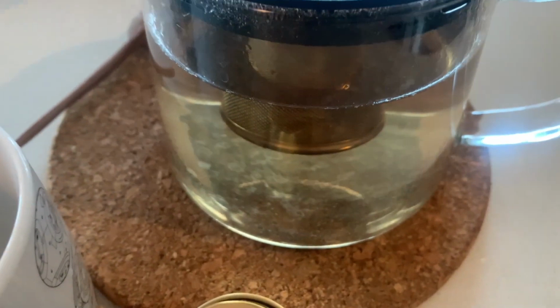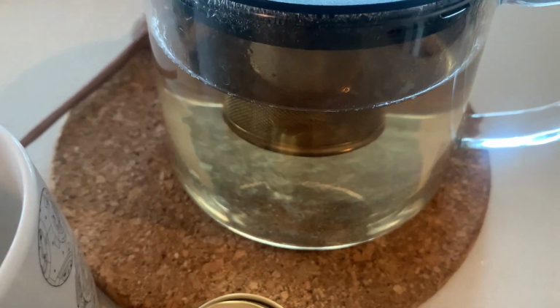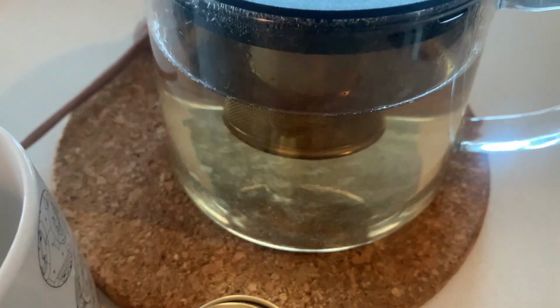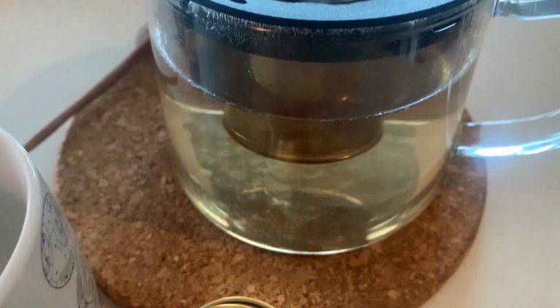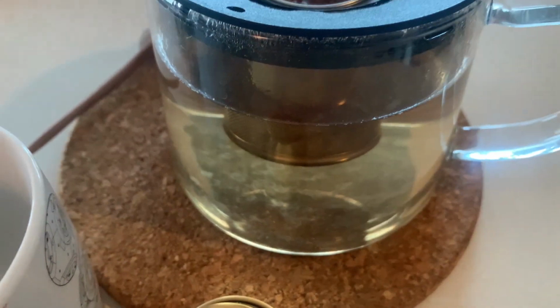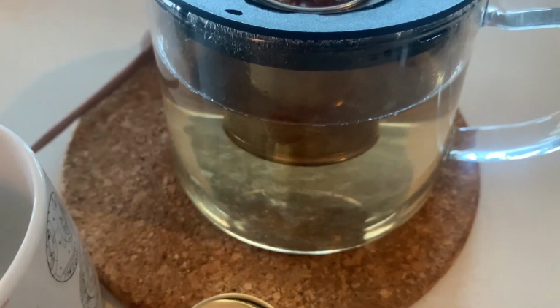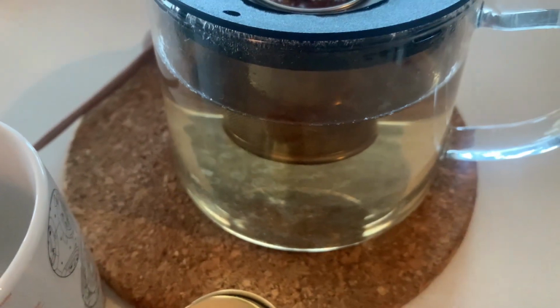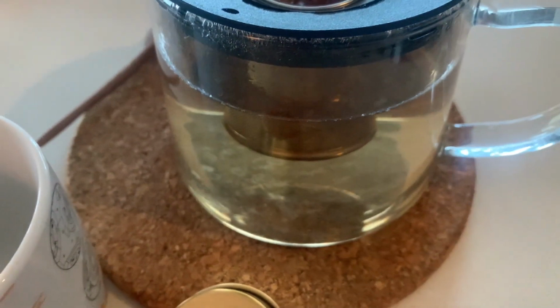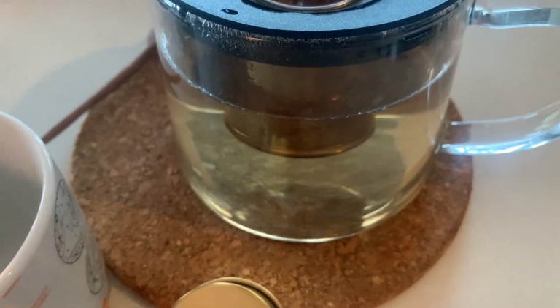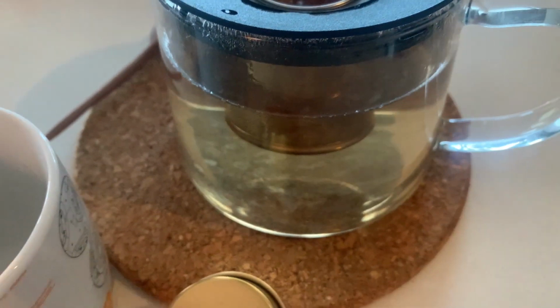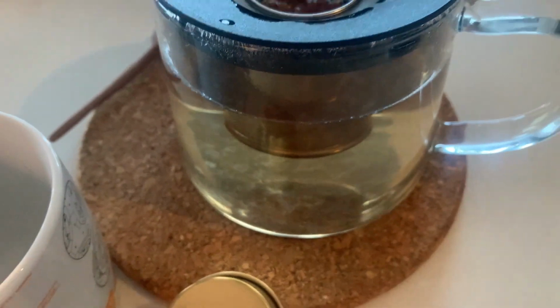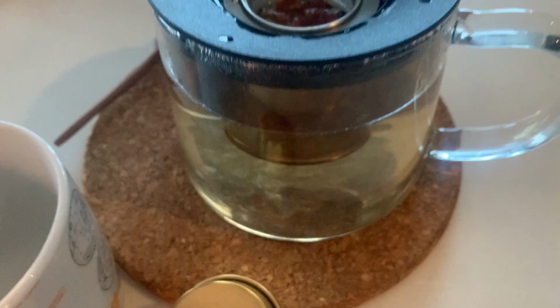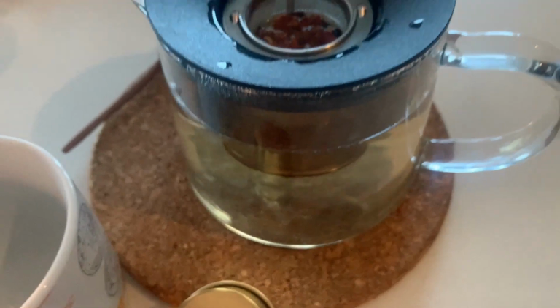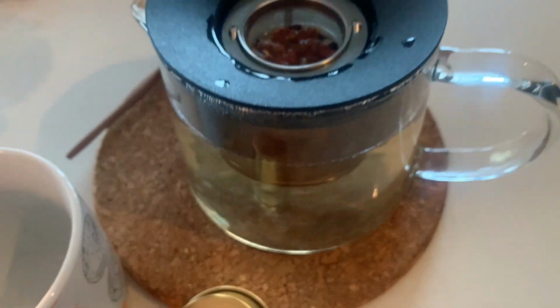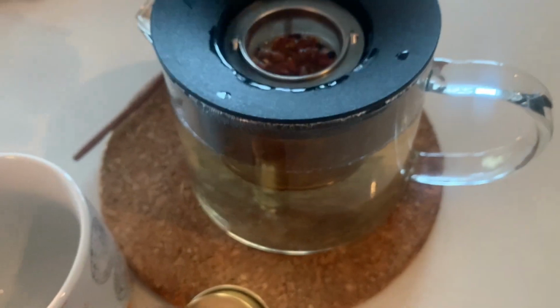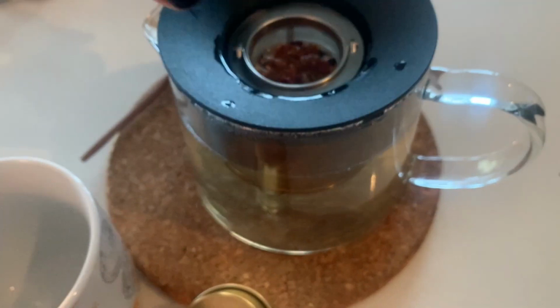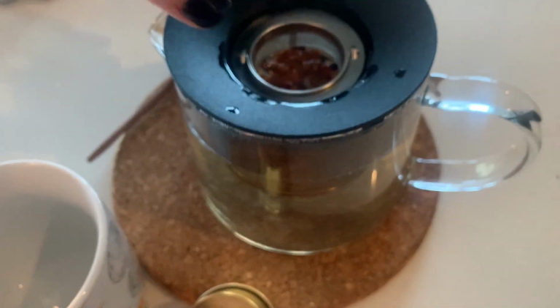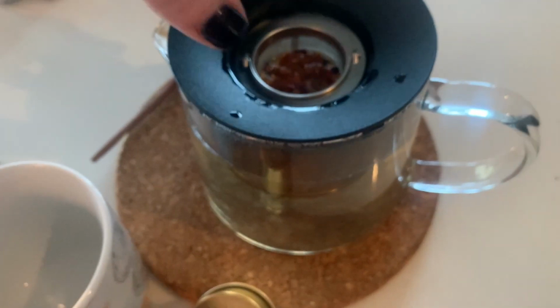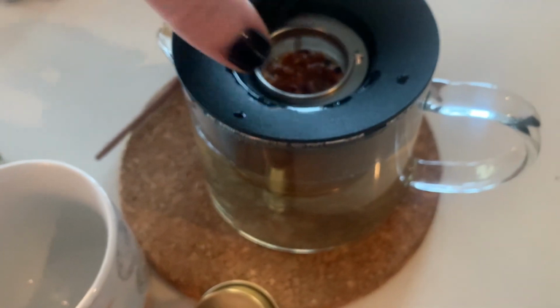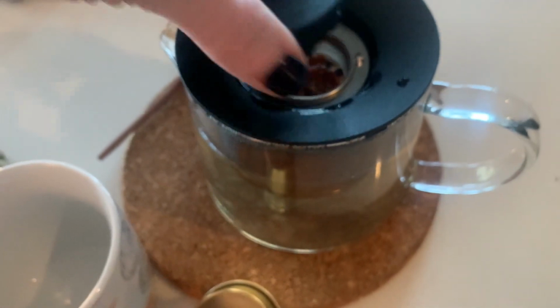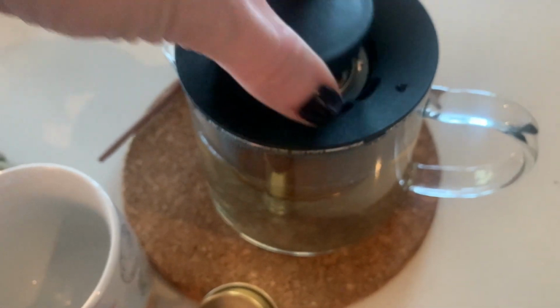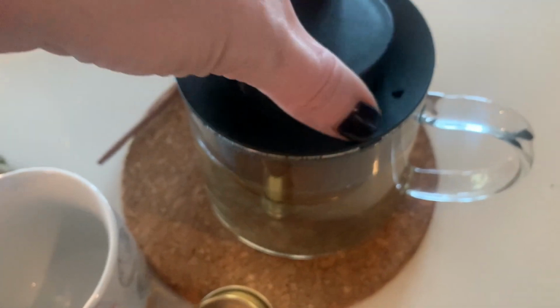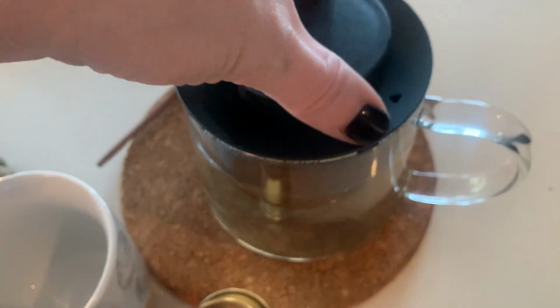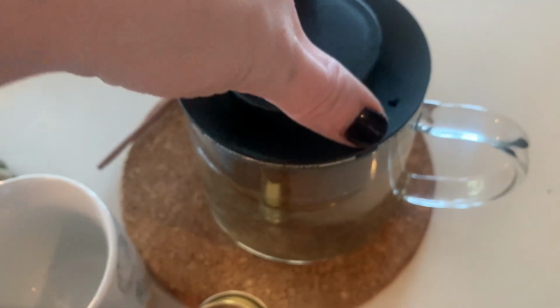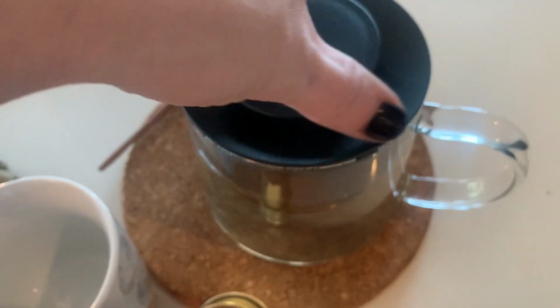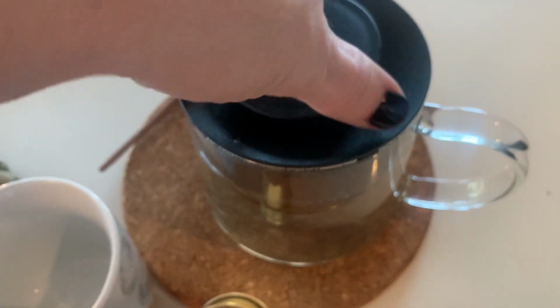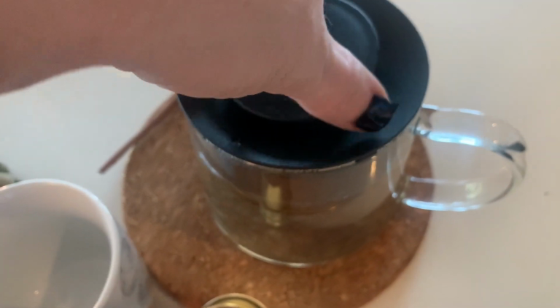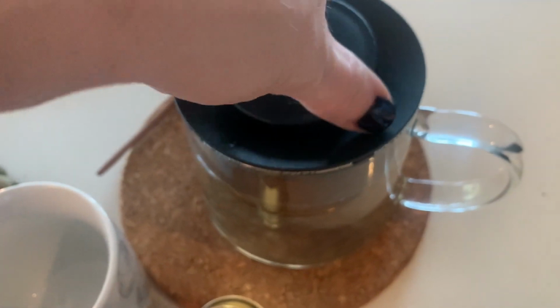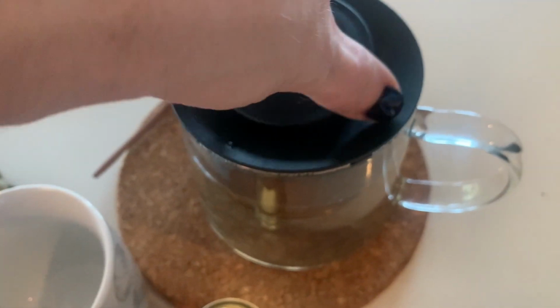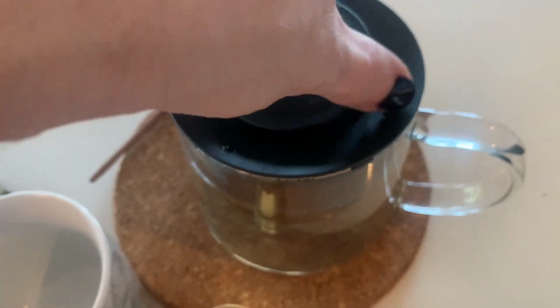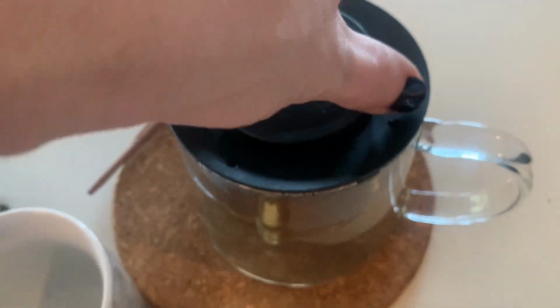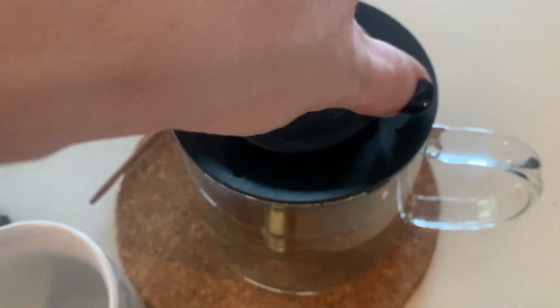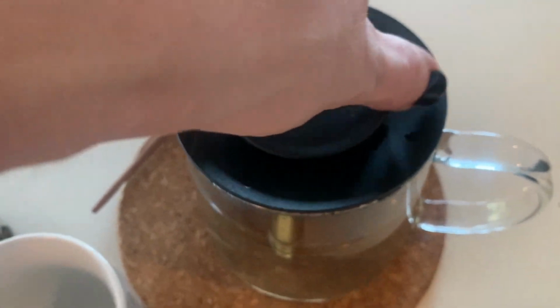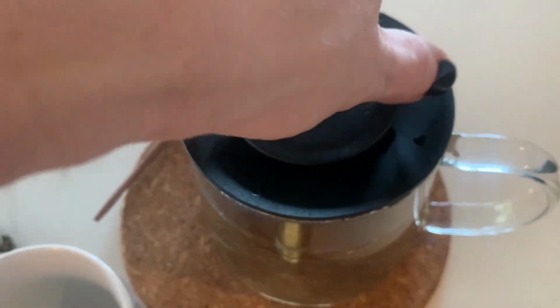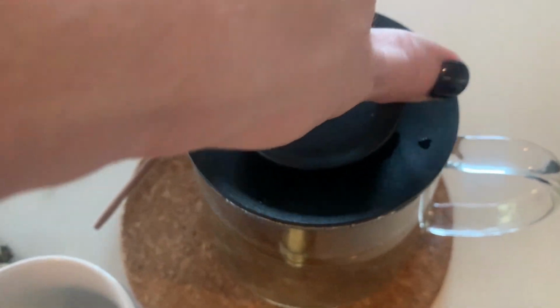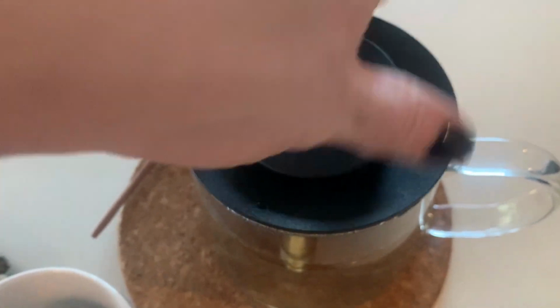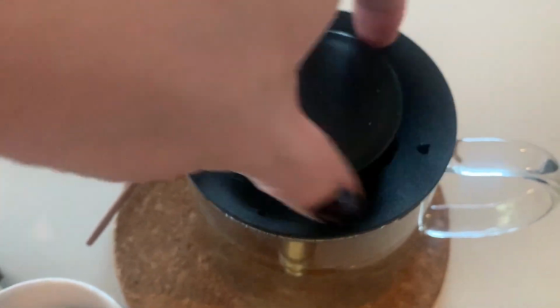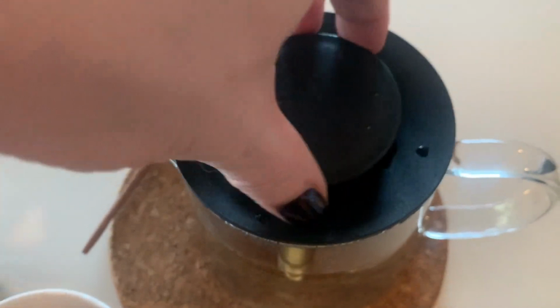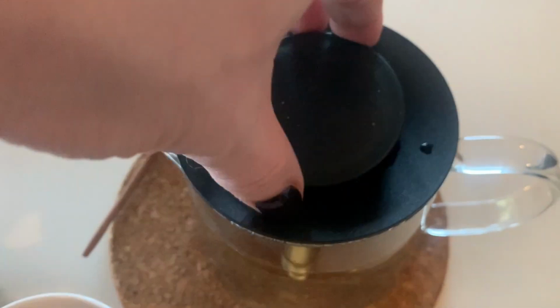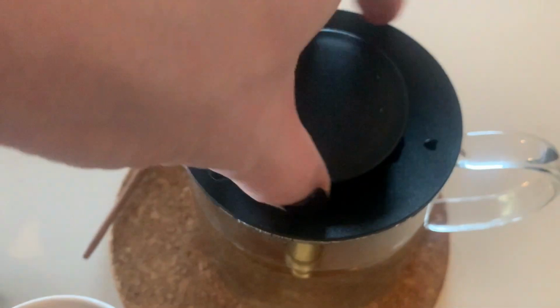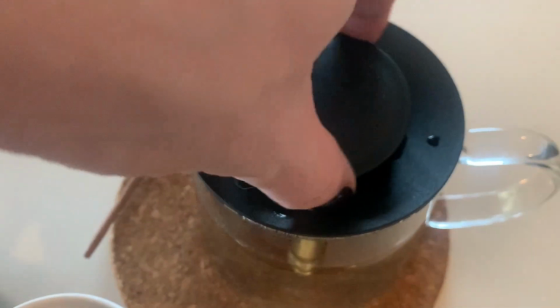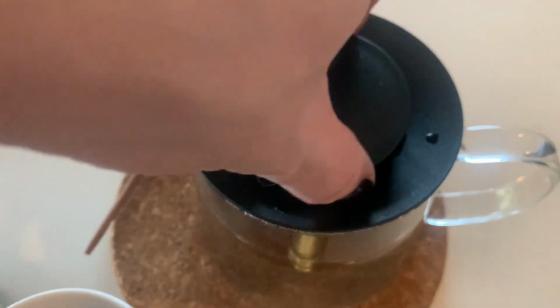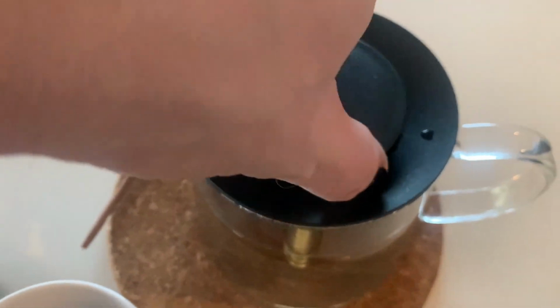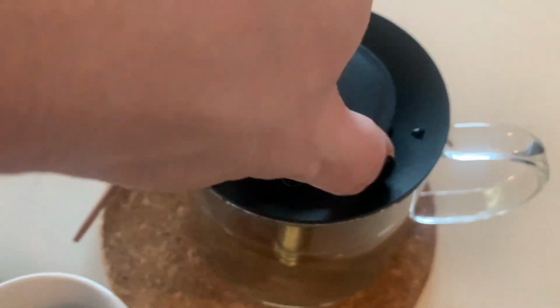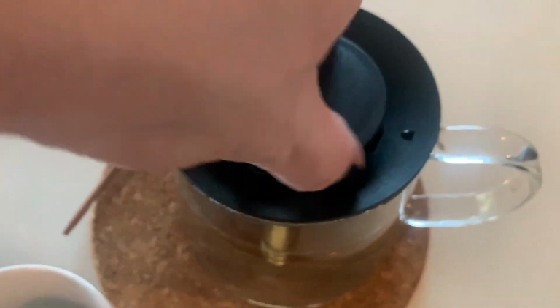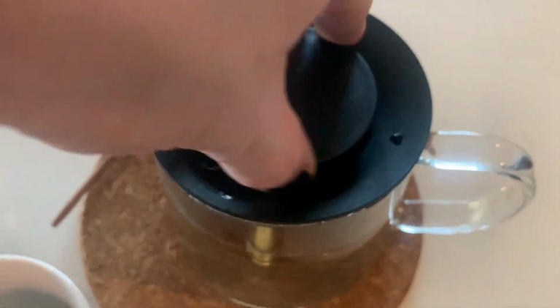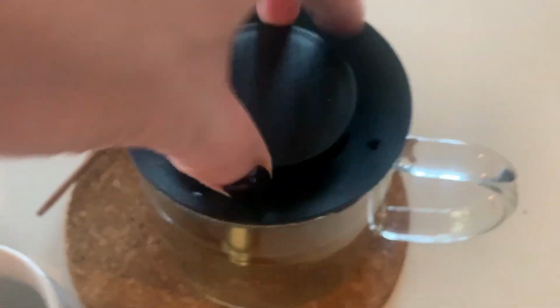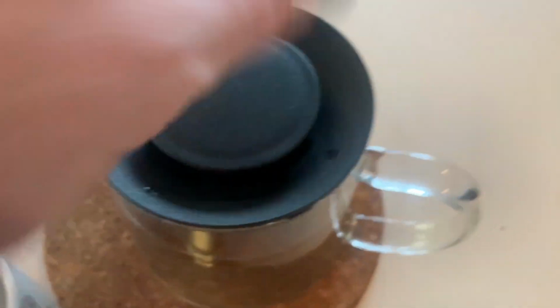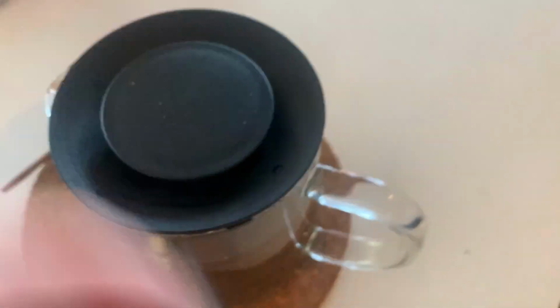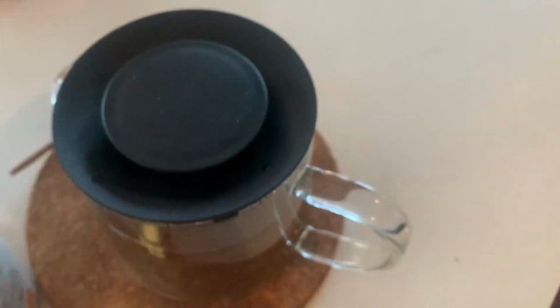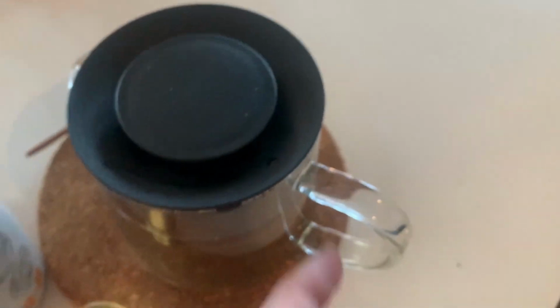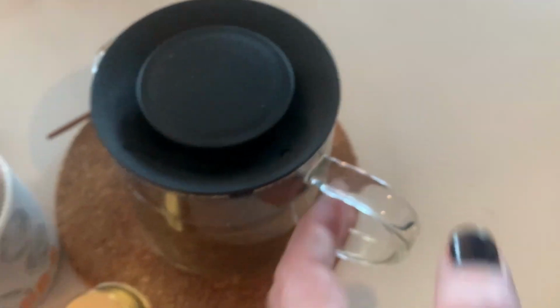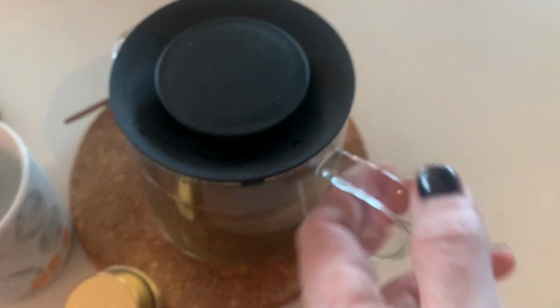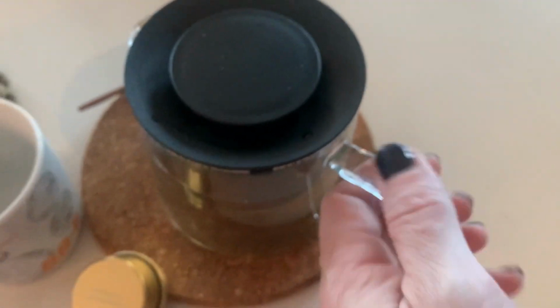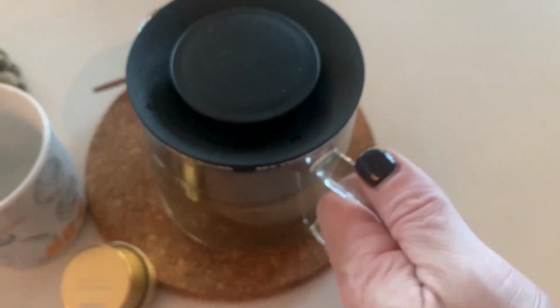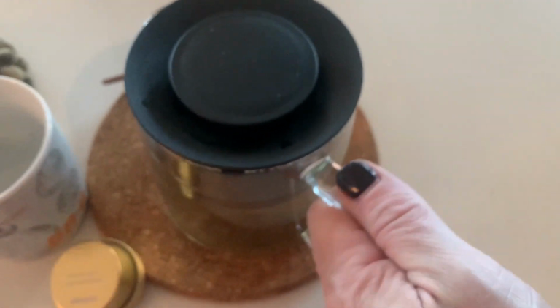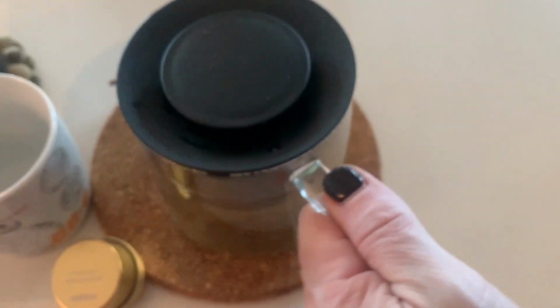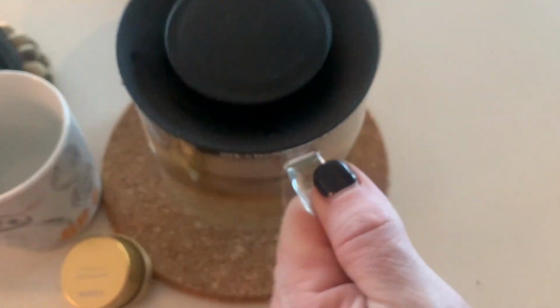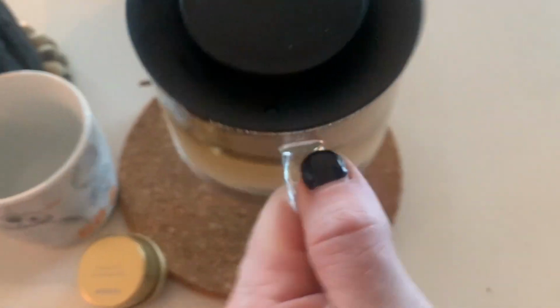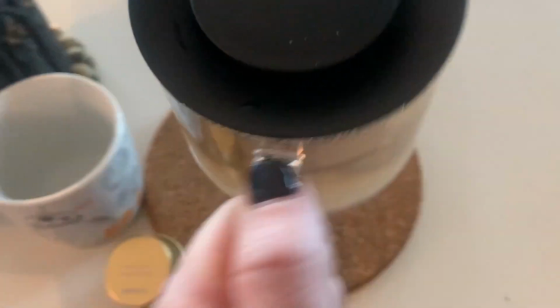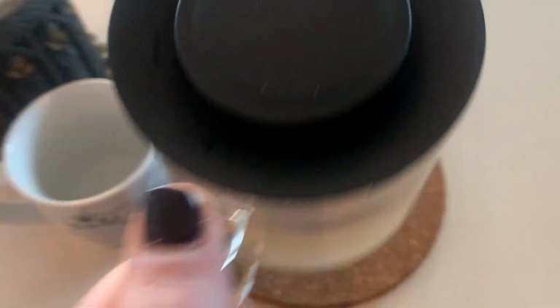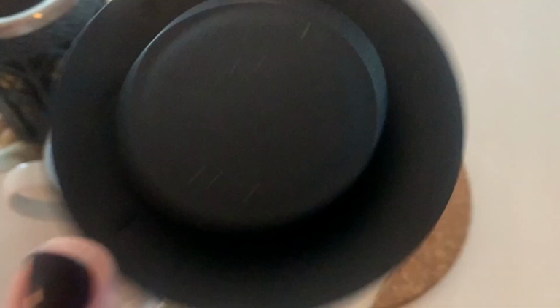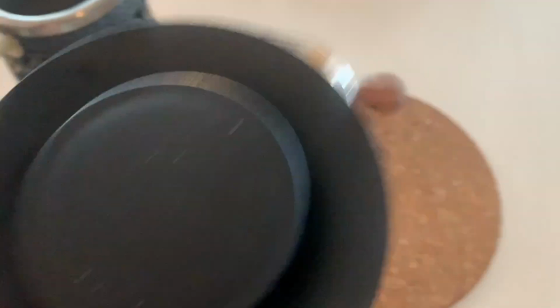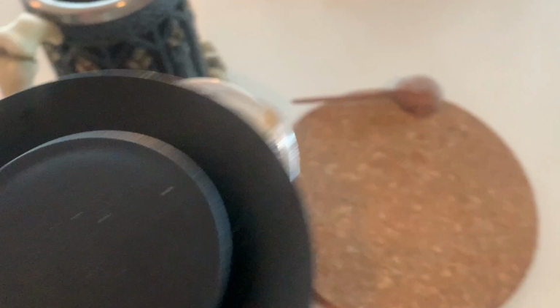I really thought our Pomegrateful Tea would change to kind of a pinkish color, but I suppose not. Let's get a little pour here.